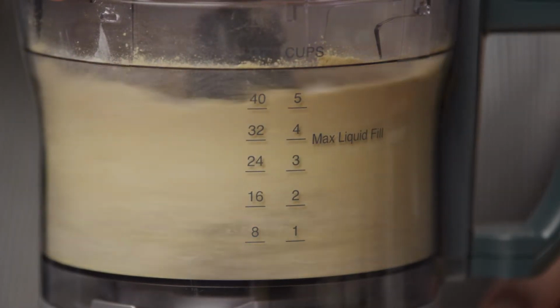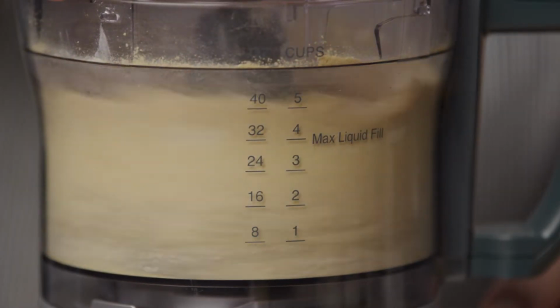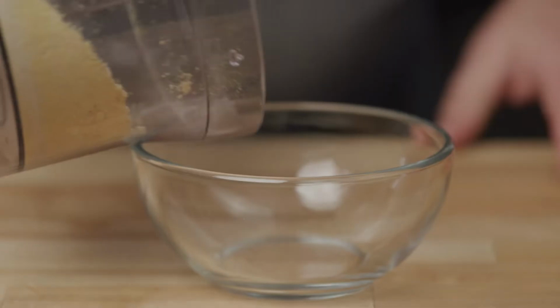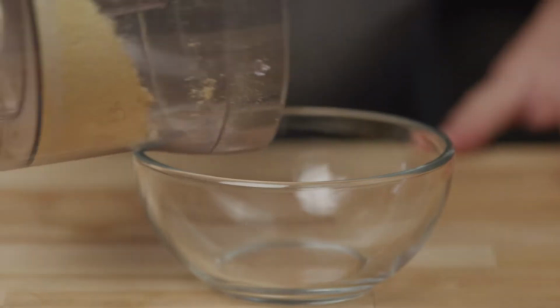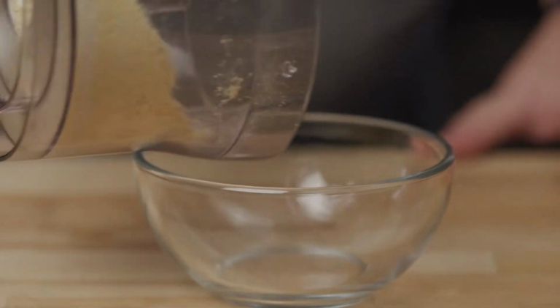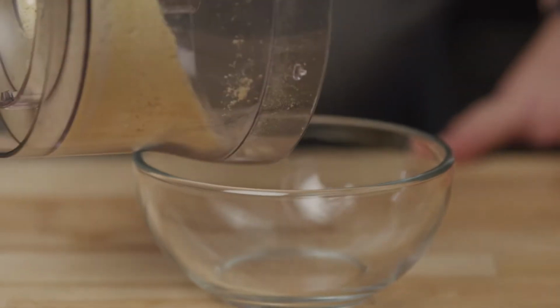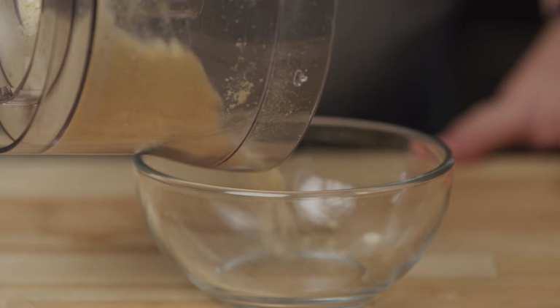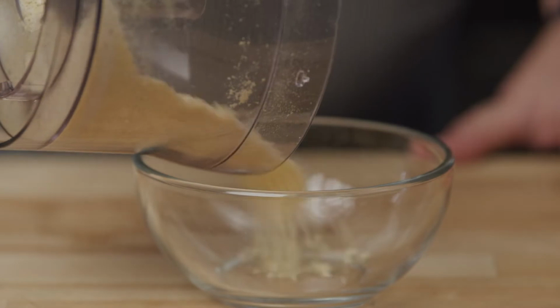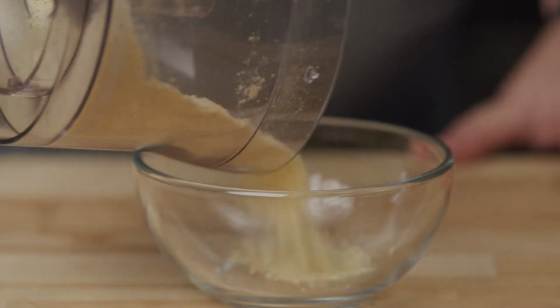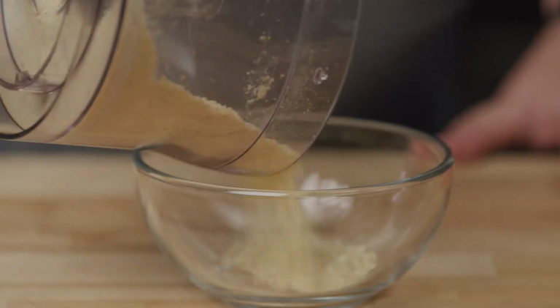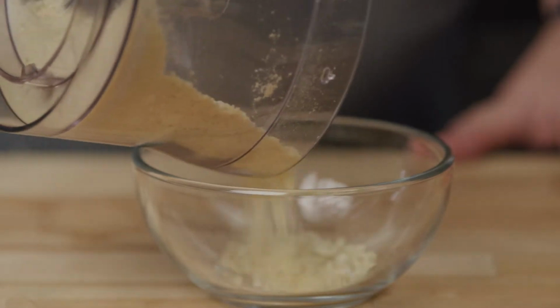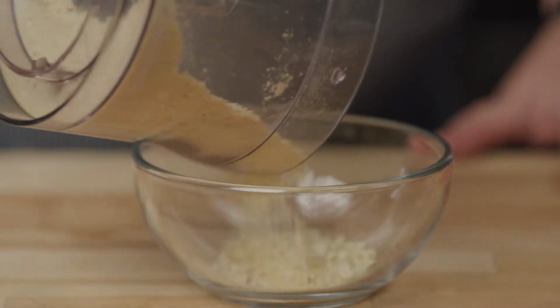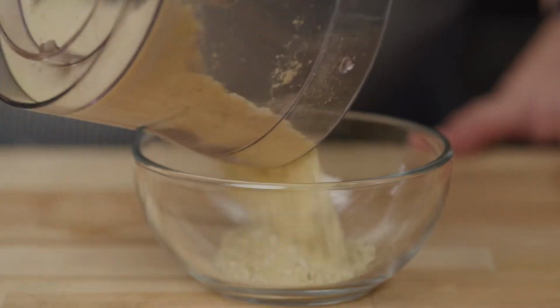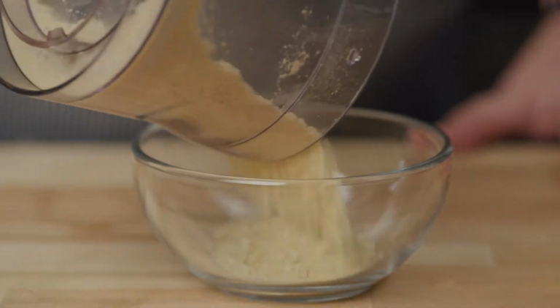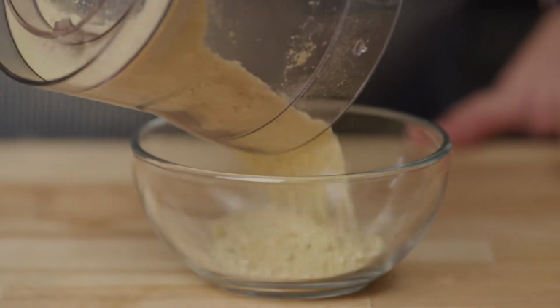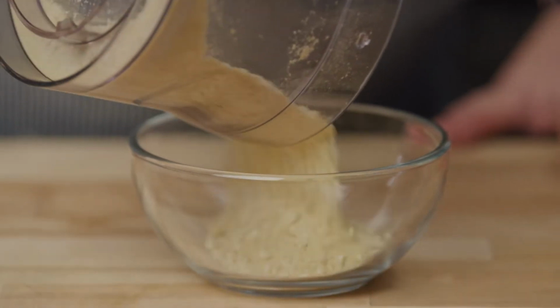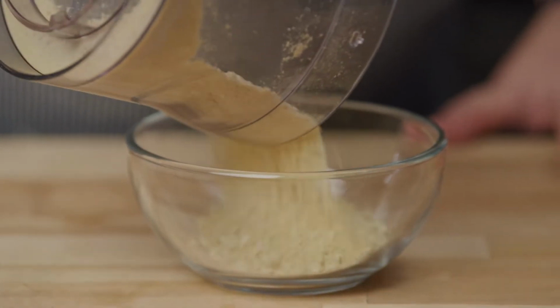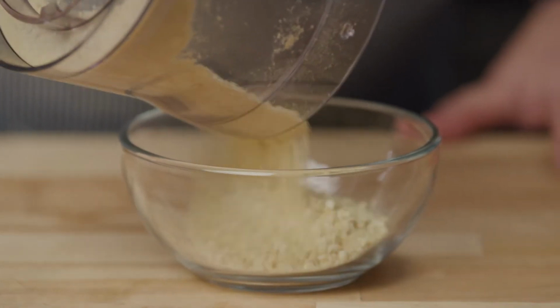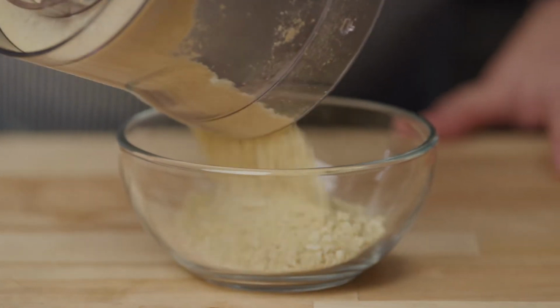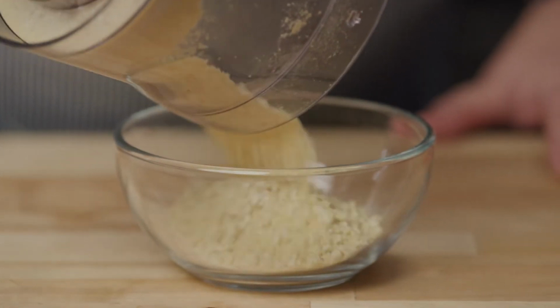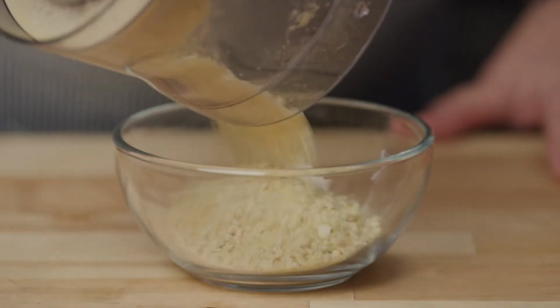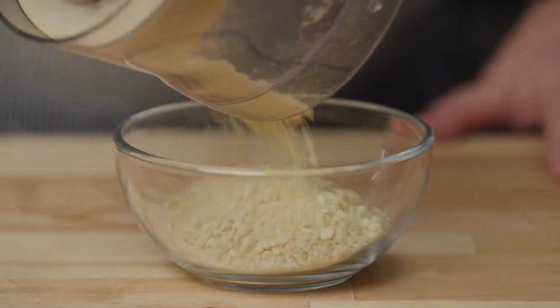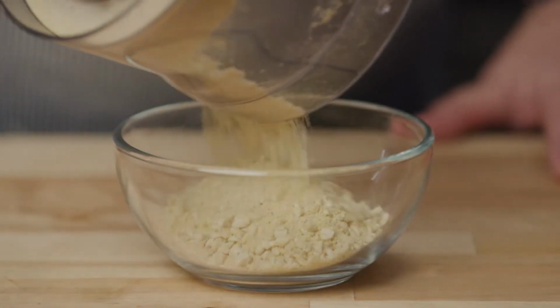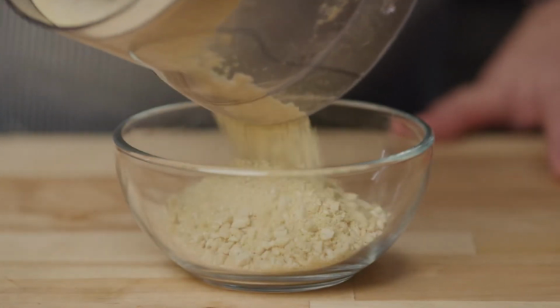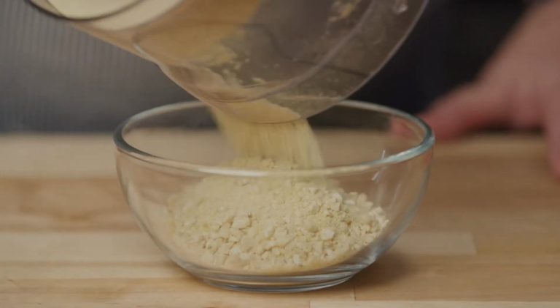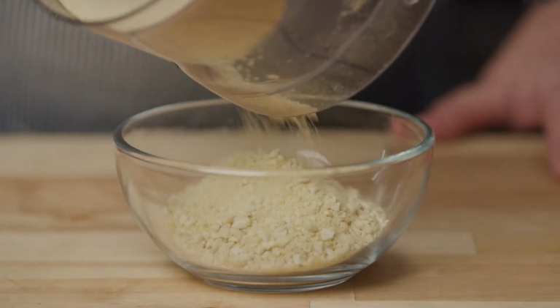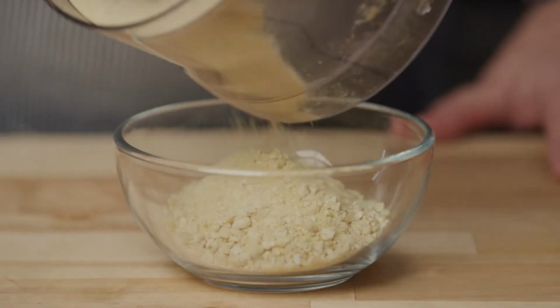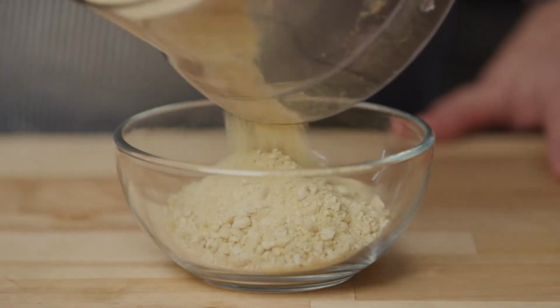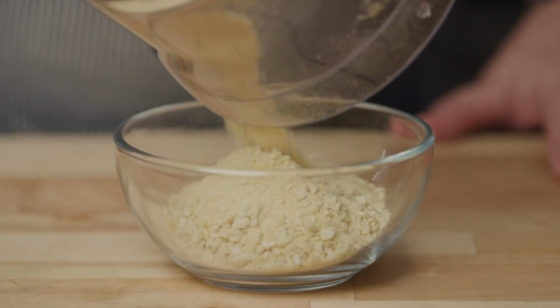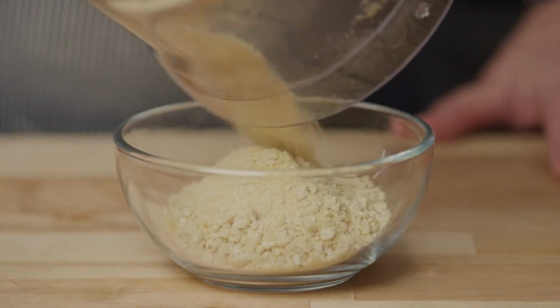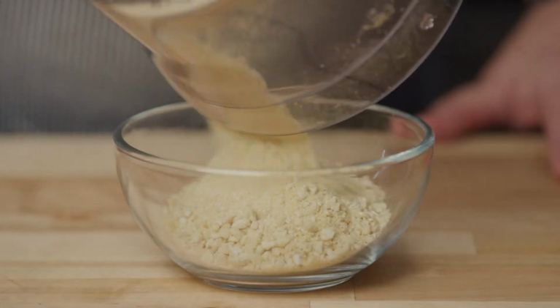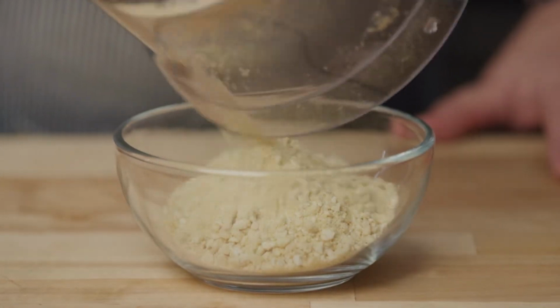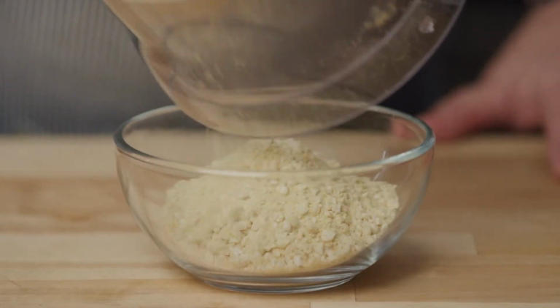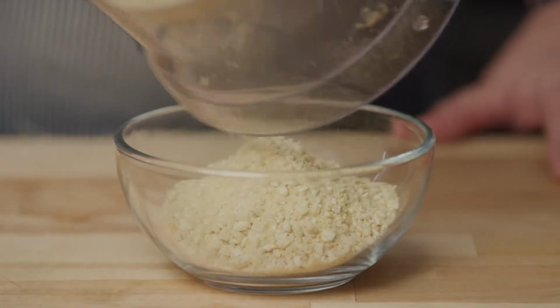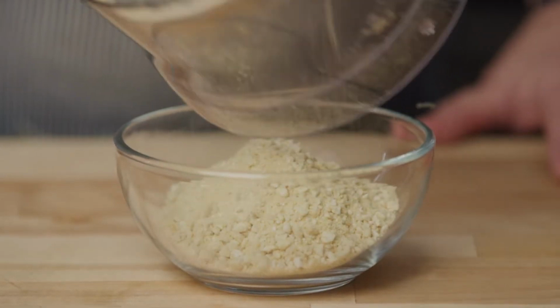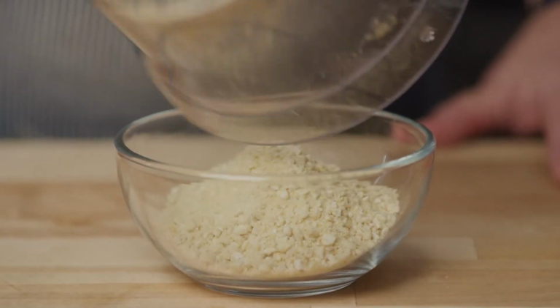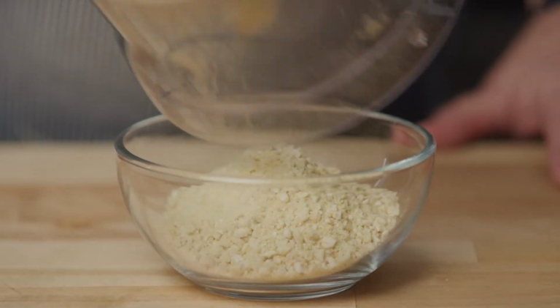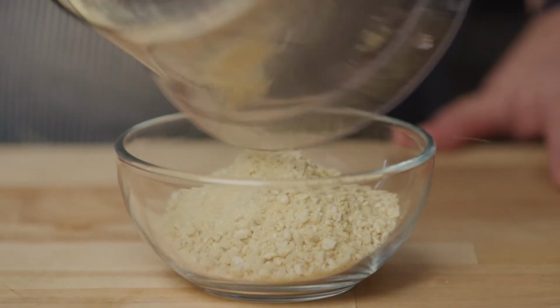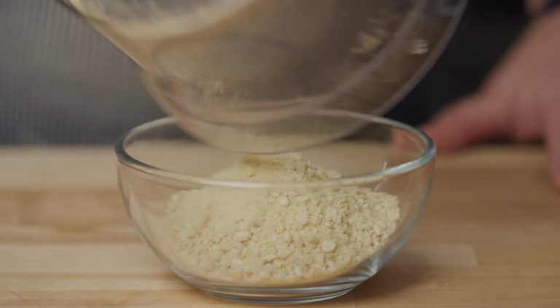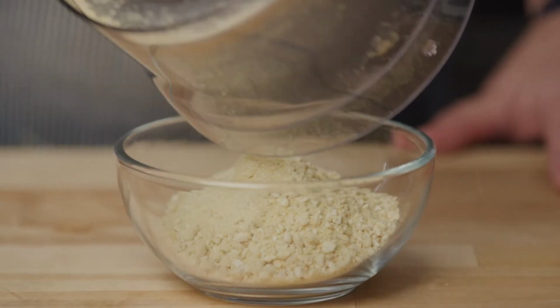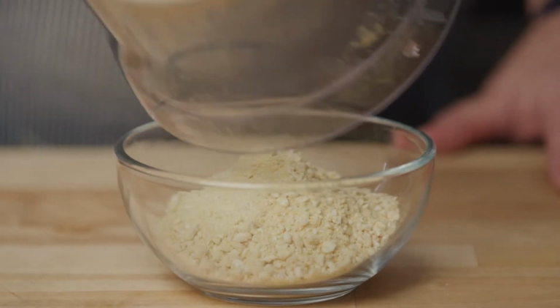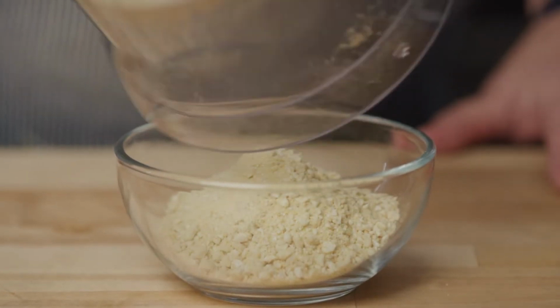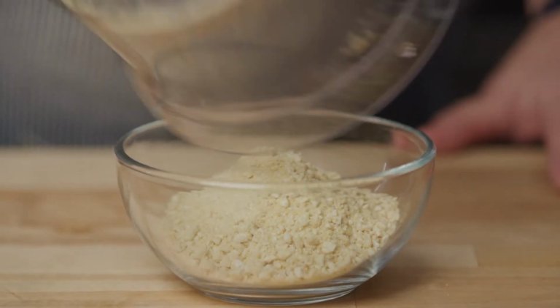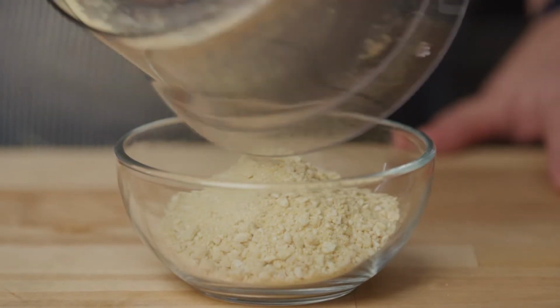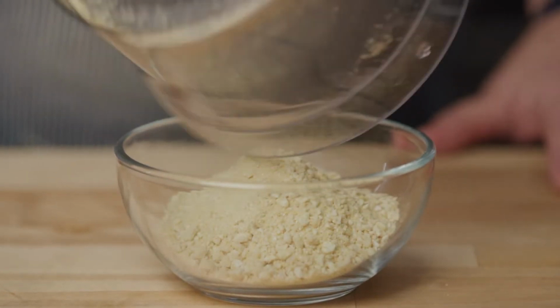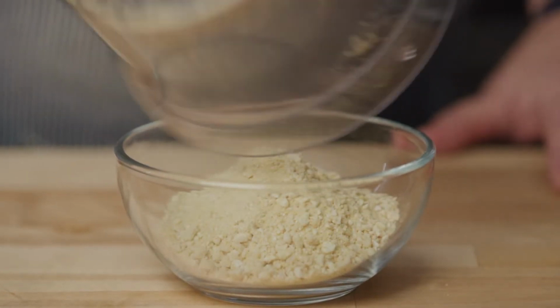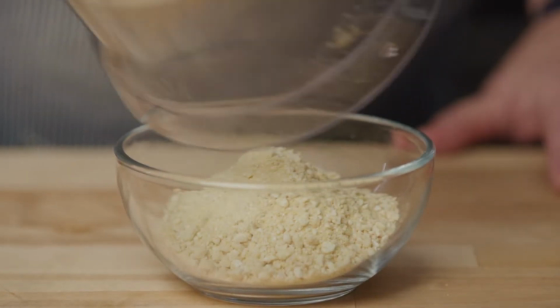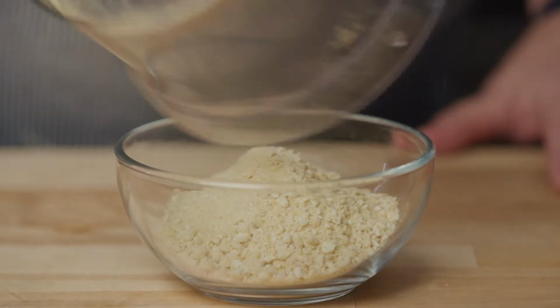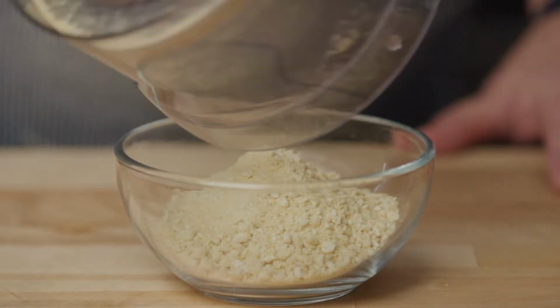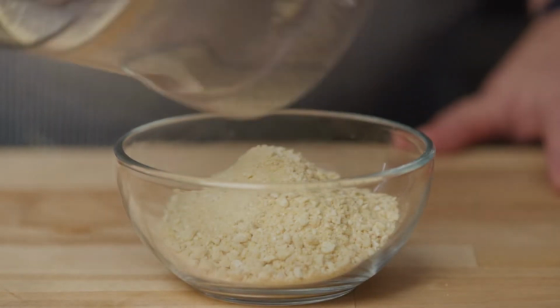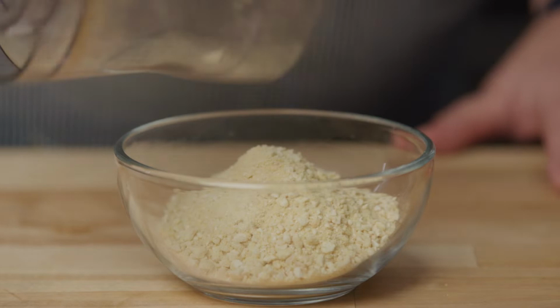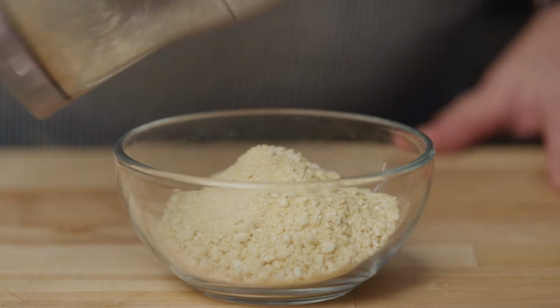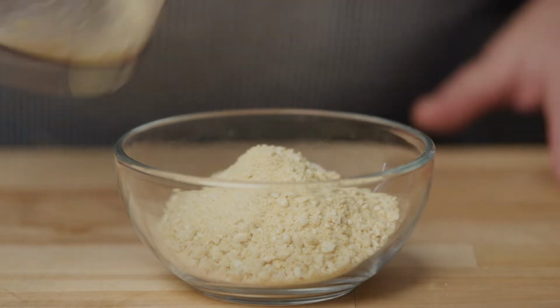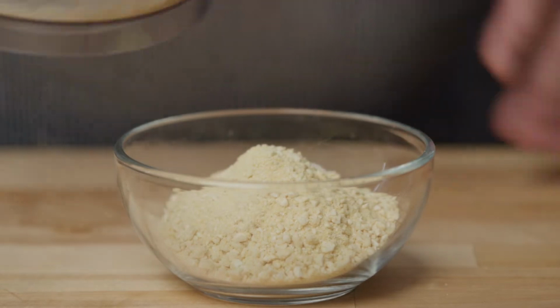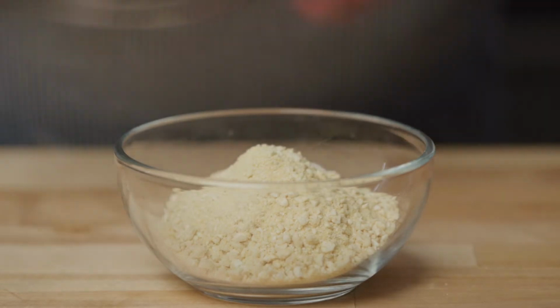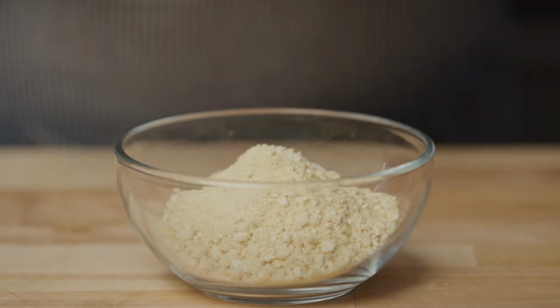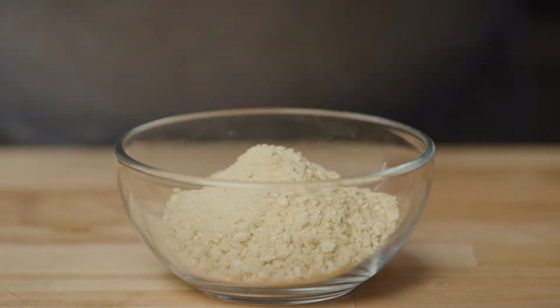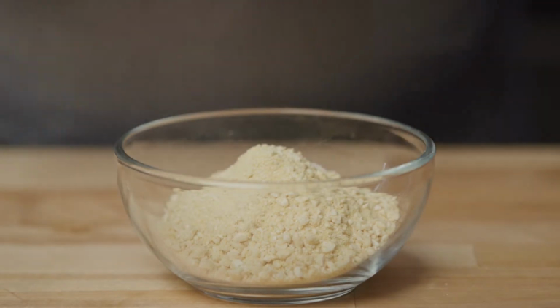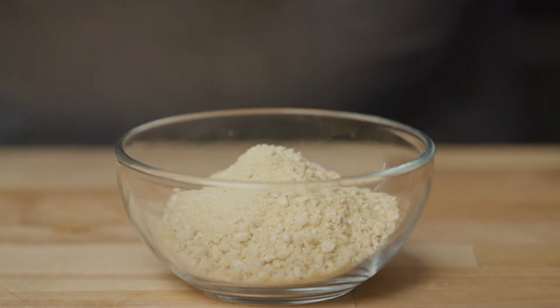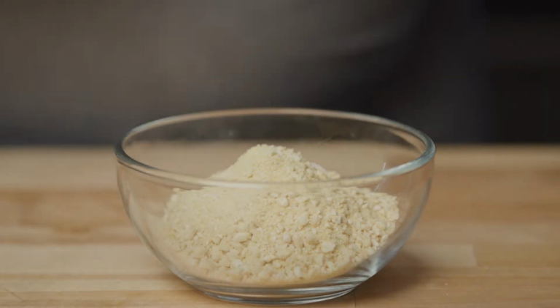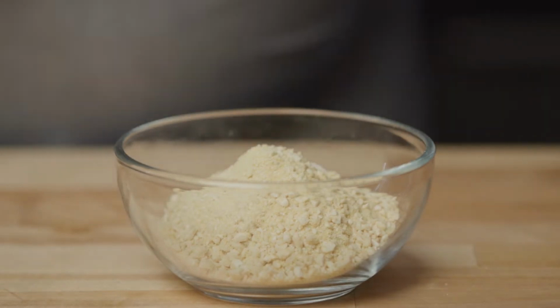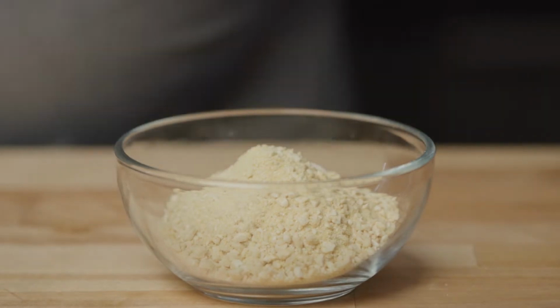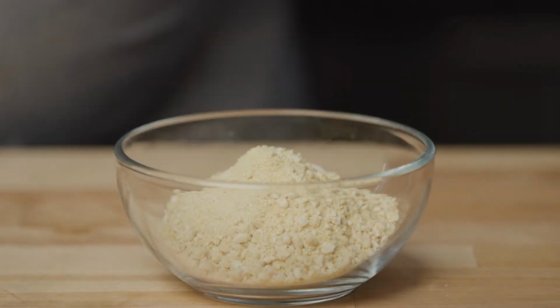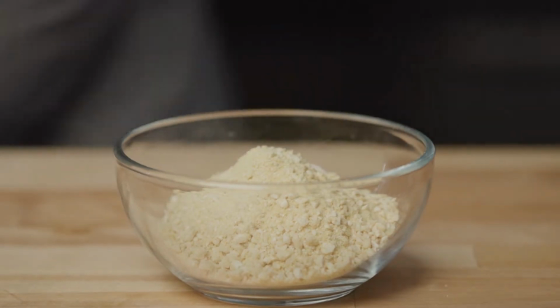This cashew parmesan is a very simple and versatile topping and can be used on pasta, salads, soups, risotto, tacos, and more.